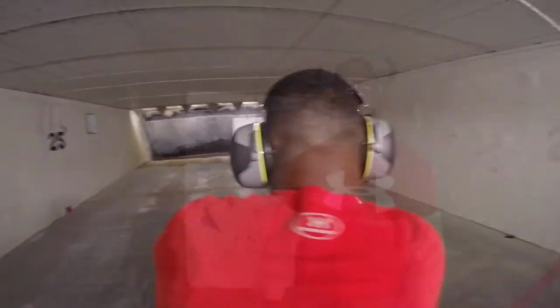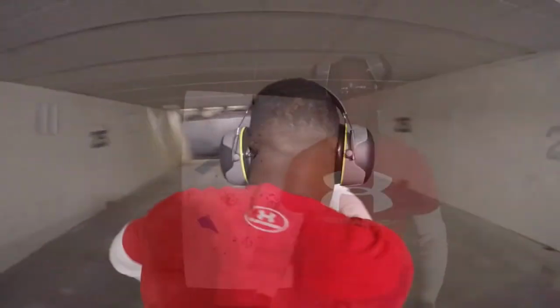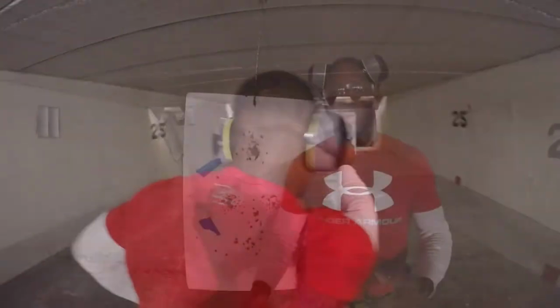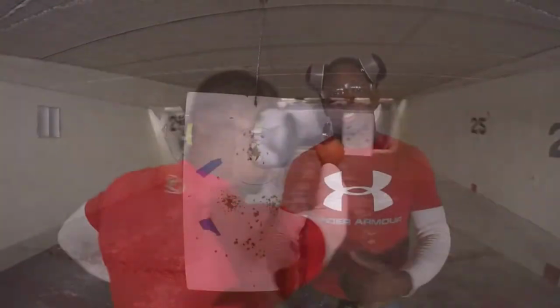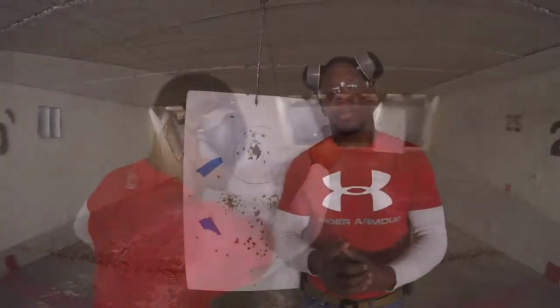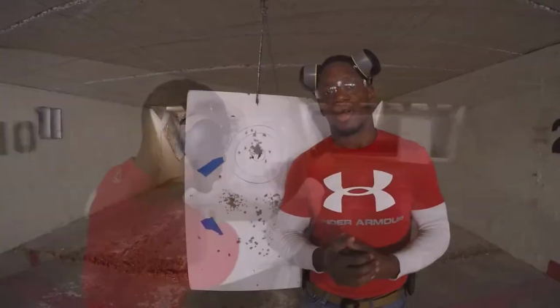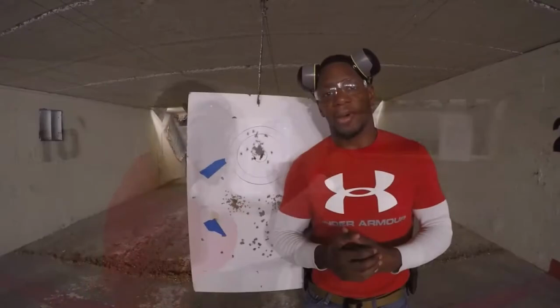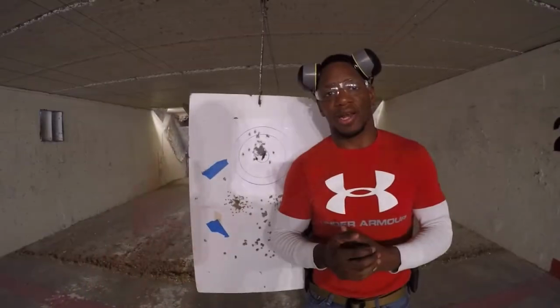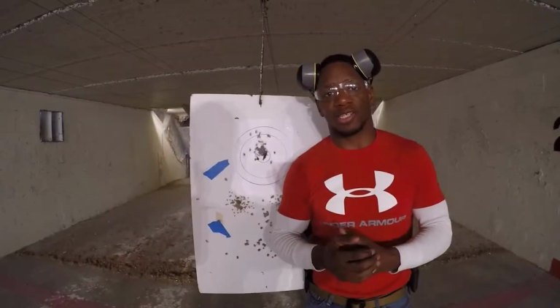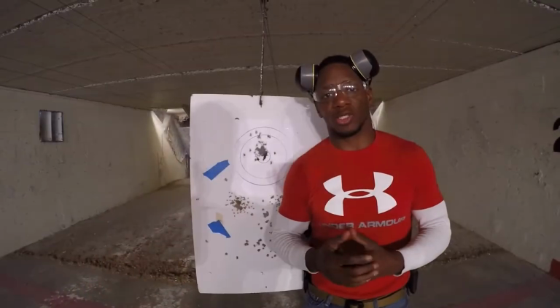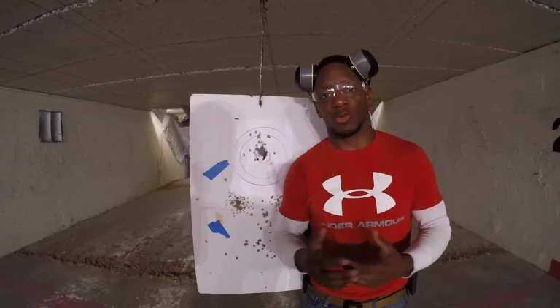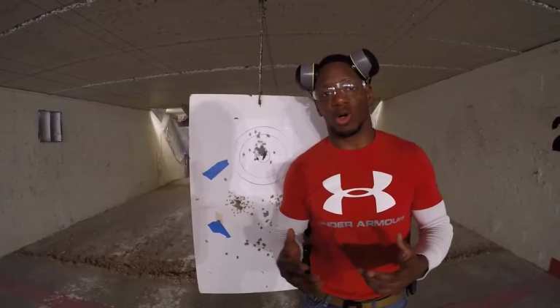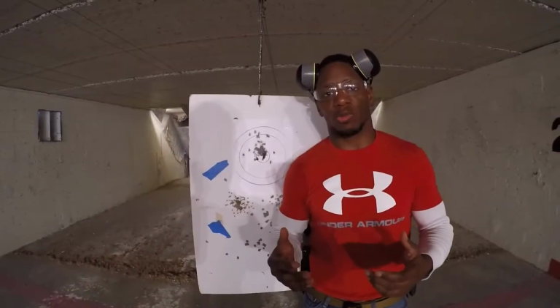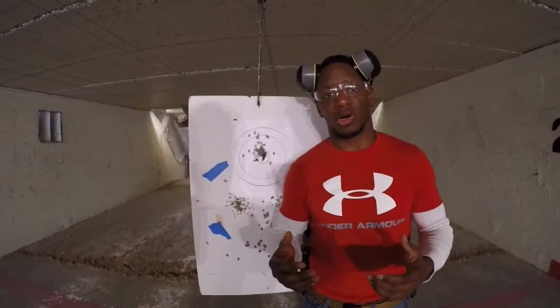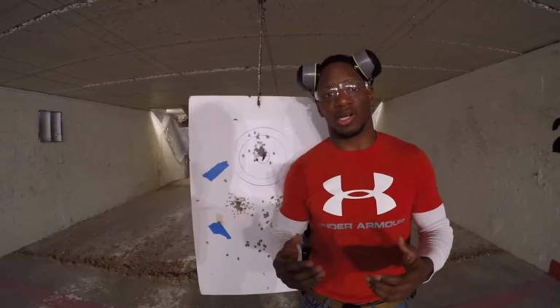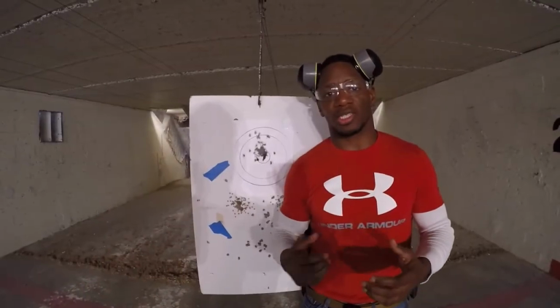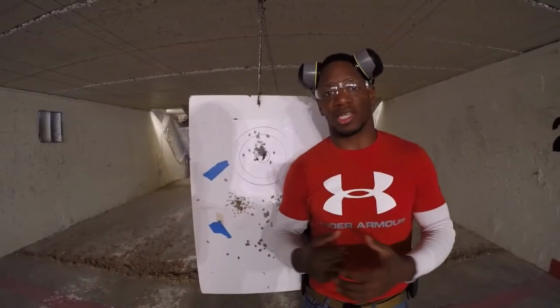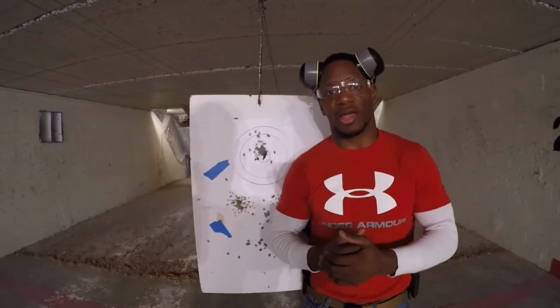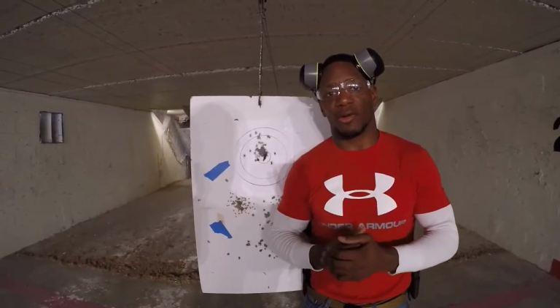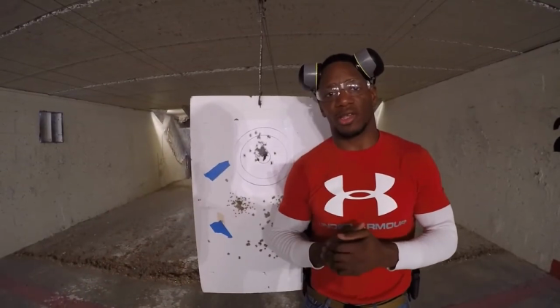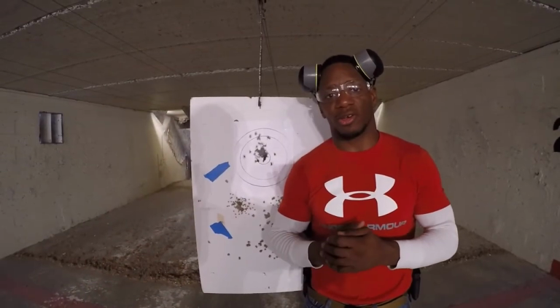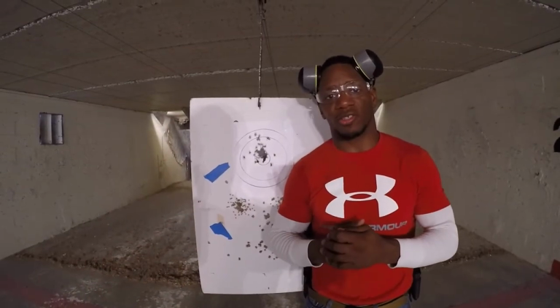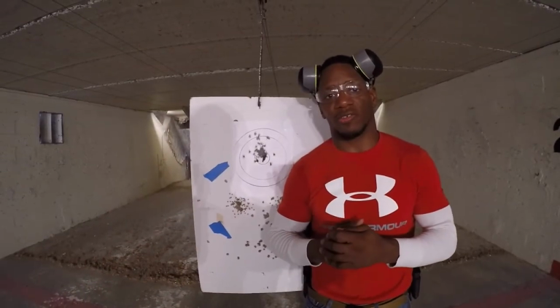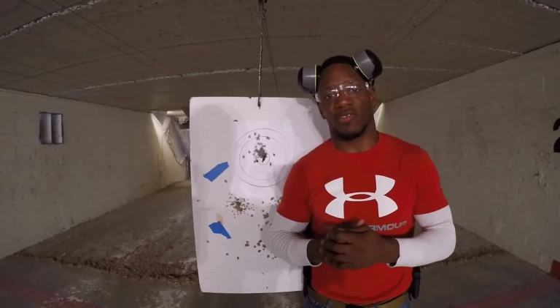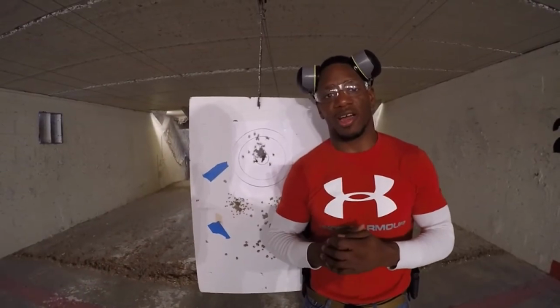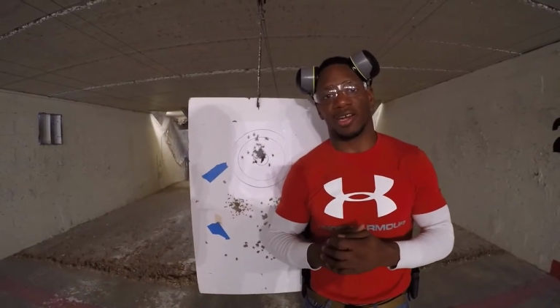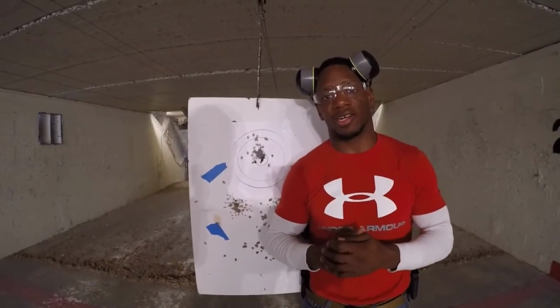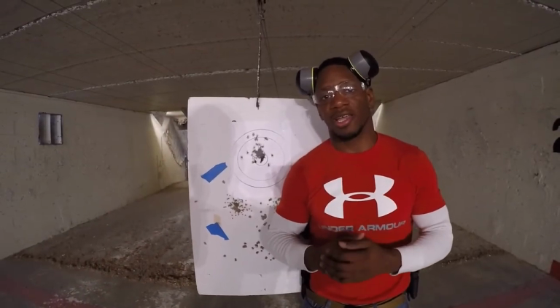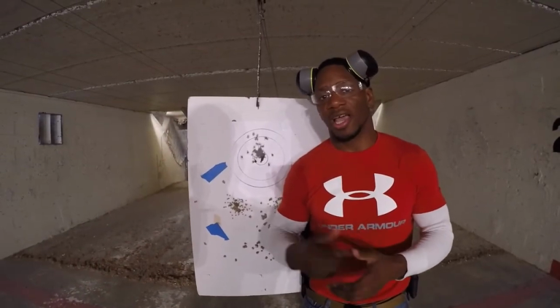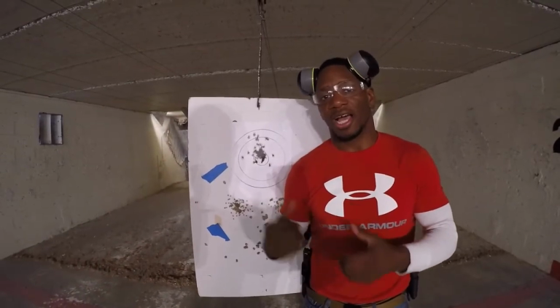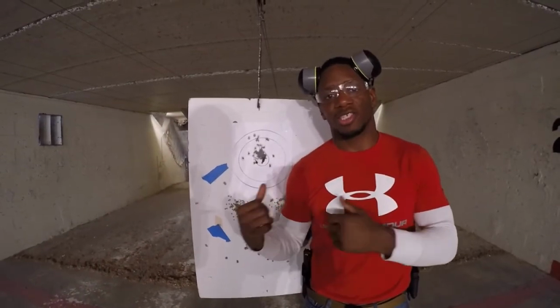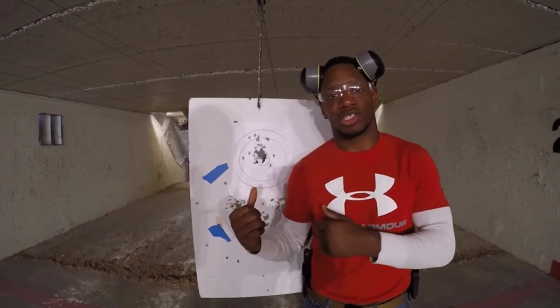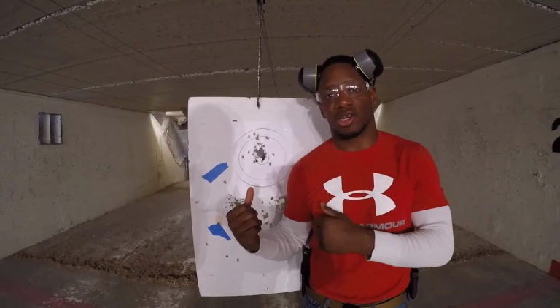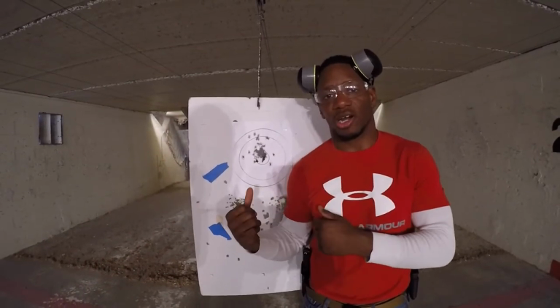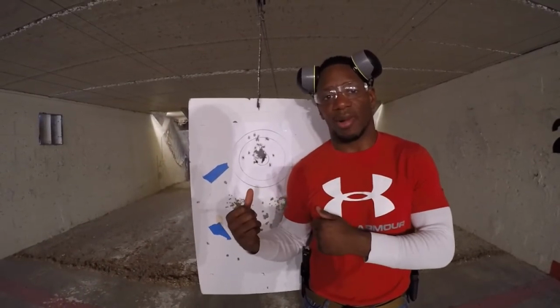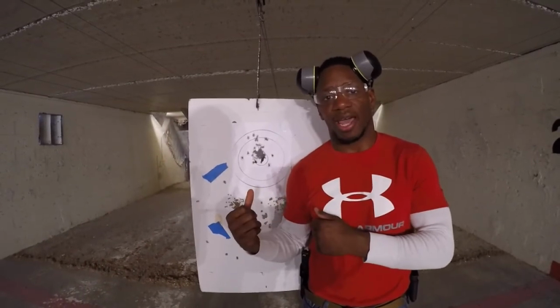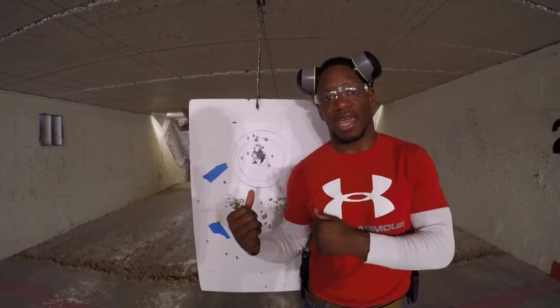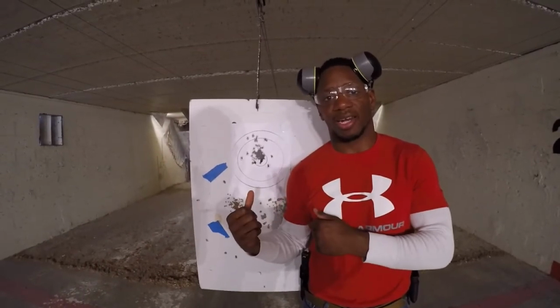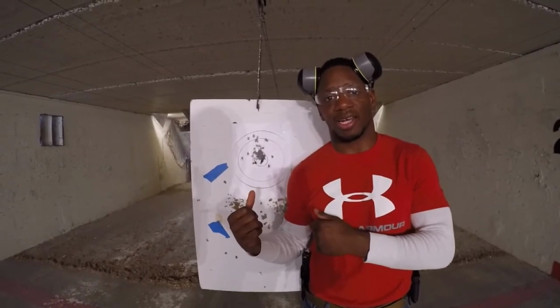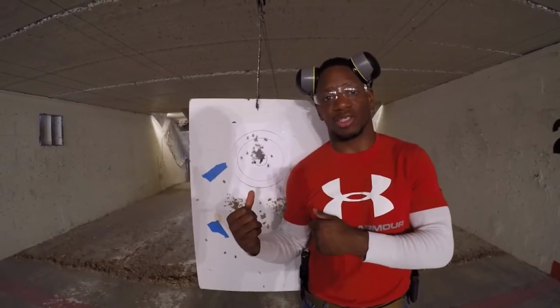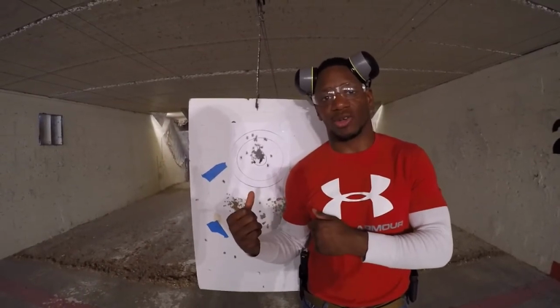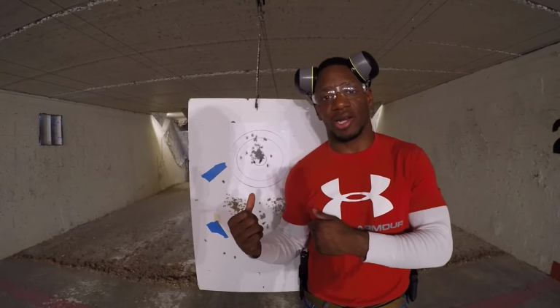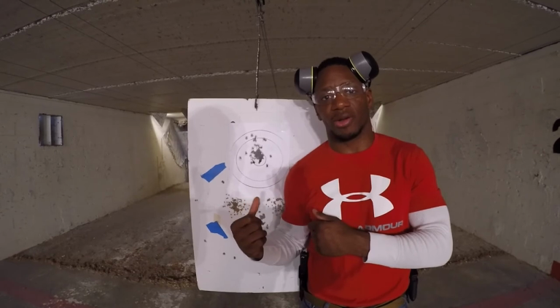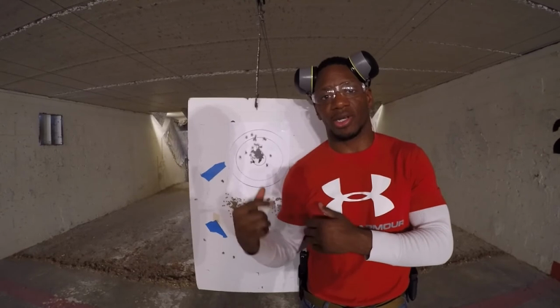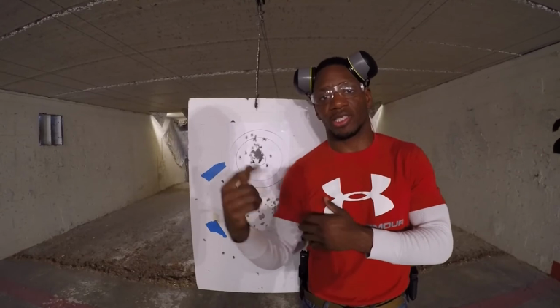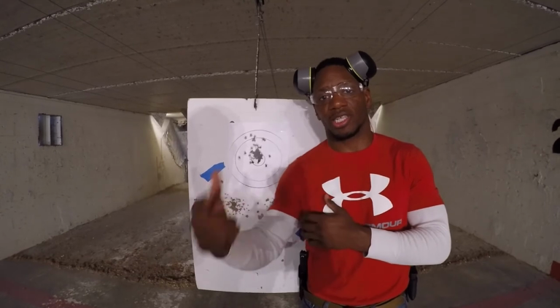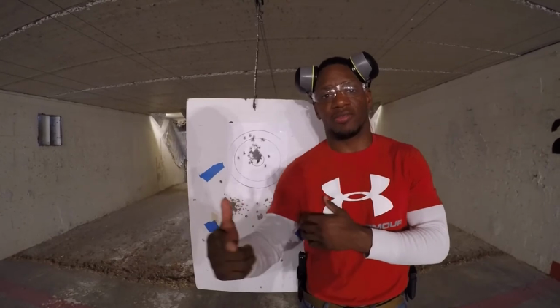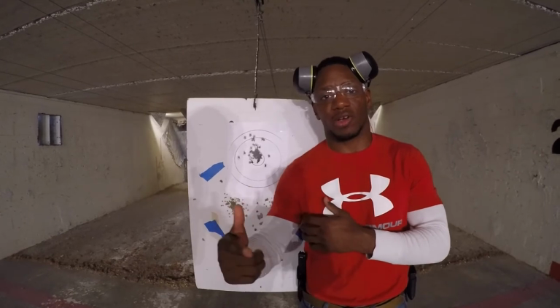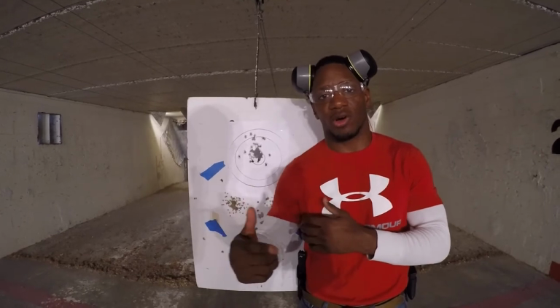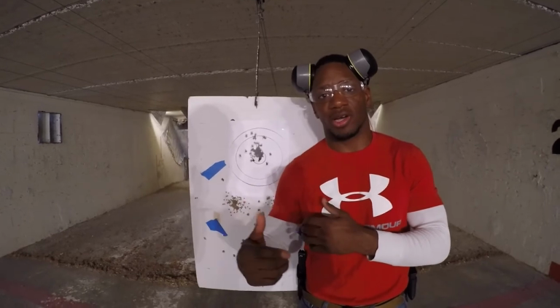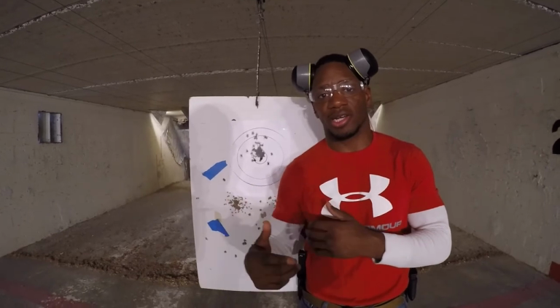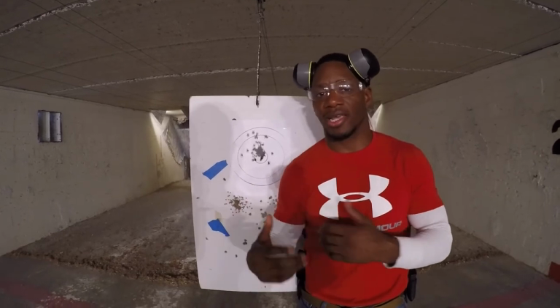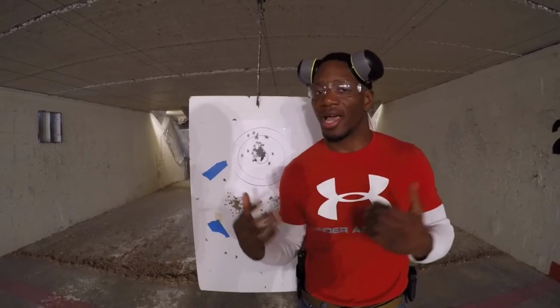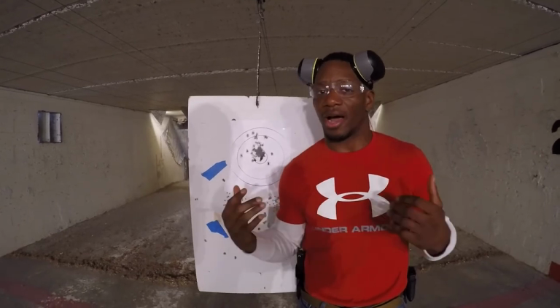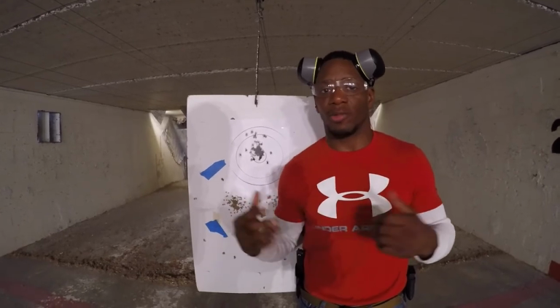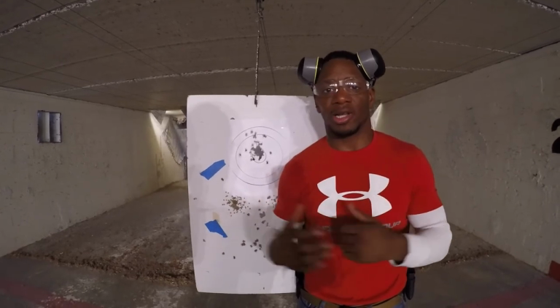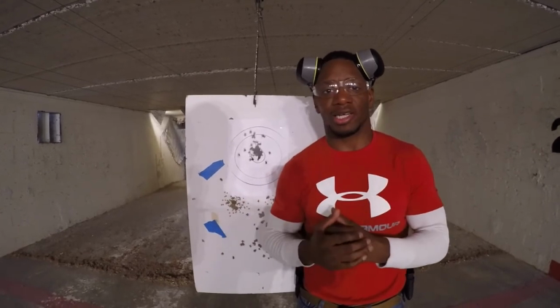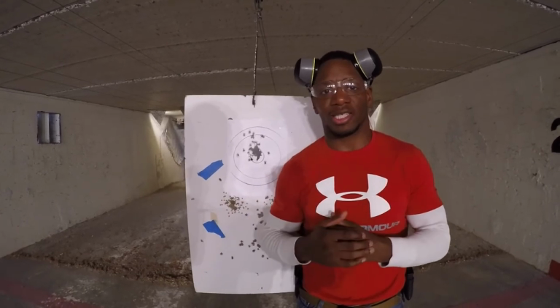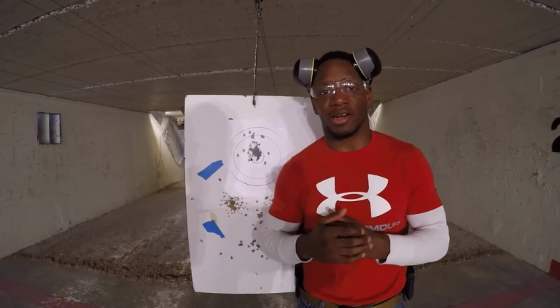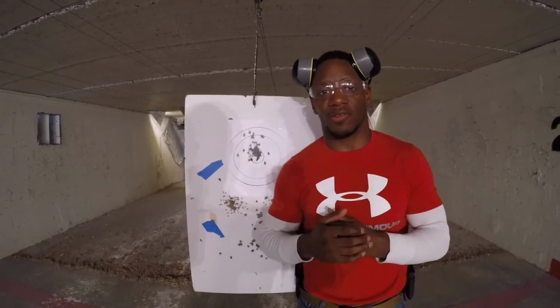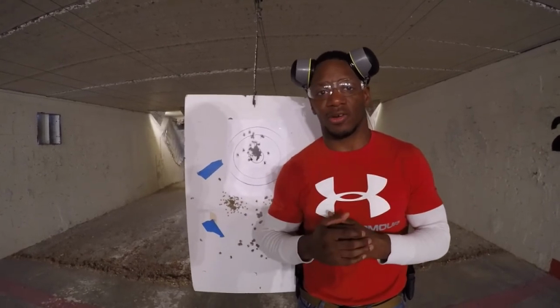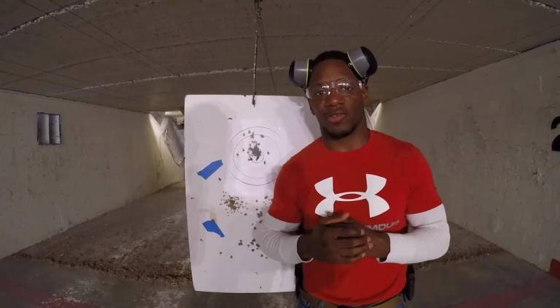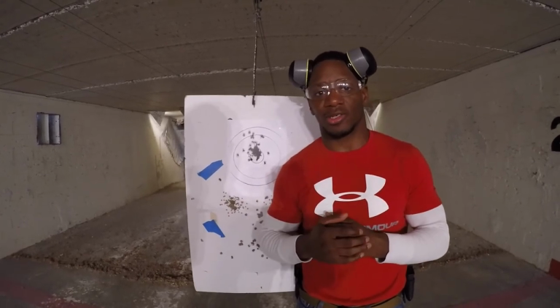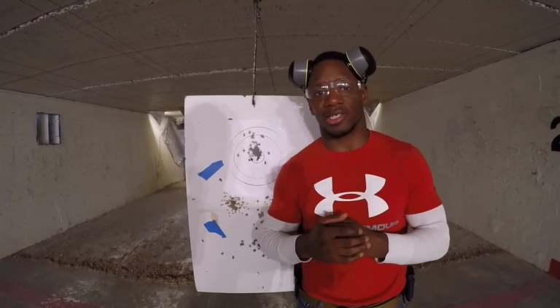What's up everybody, this is Will Brooks, lightweight UFC fighter. I just started my handgun training with Steve Cohen, and I'm really excited for the future.